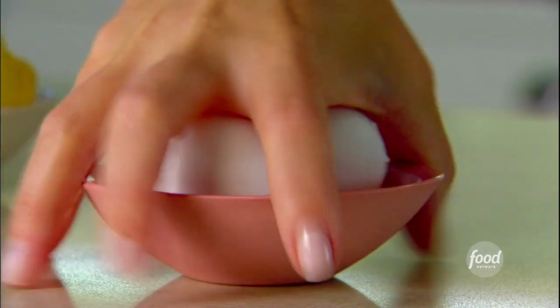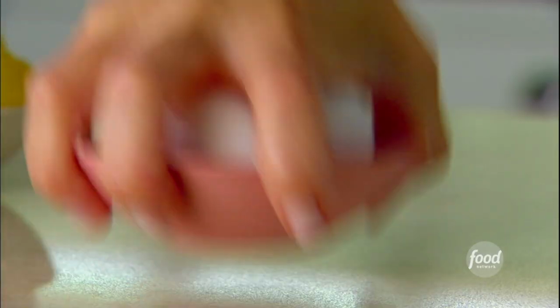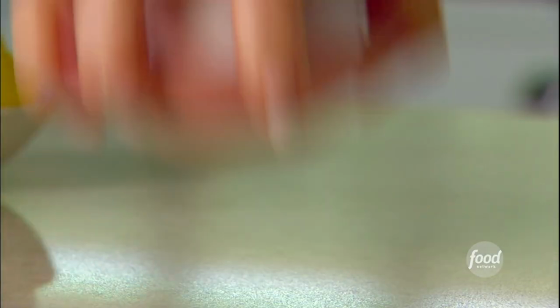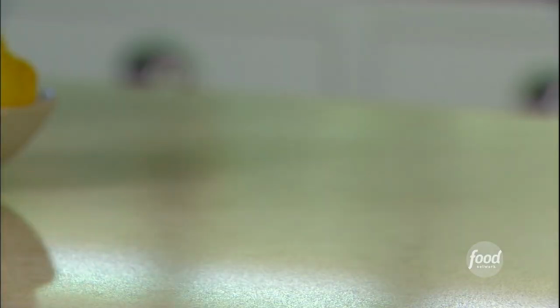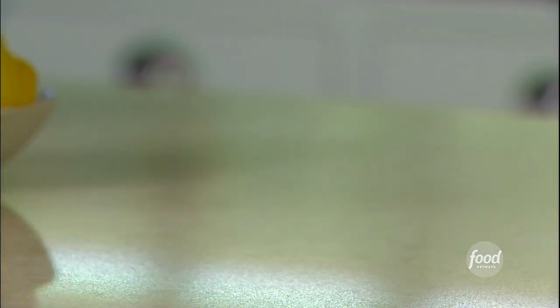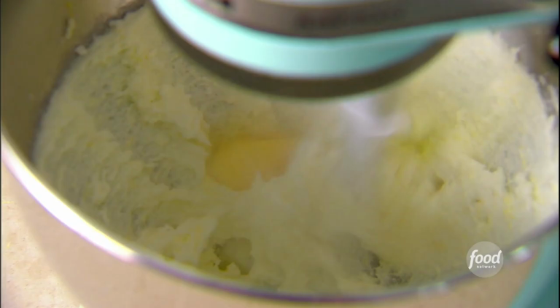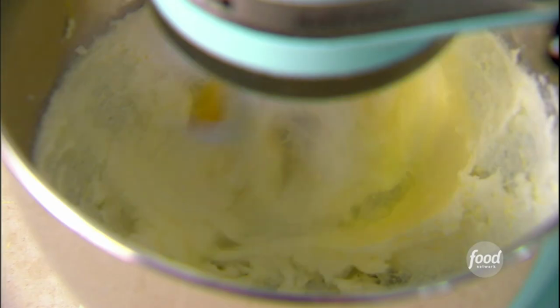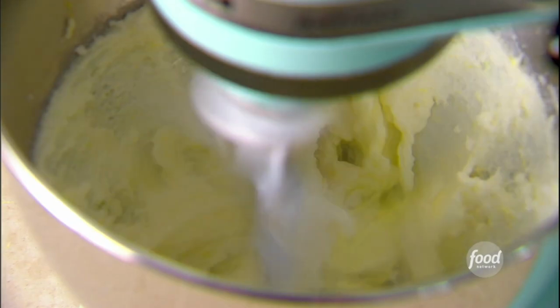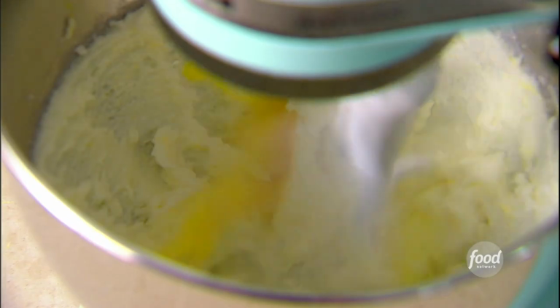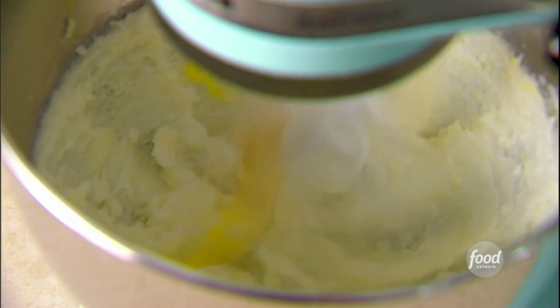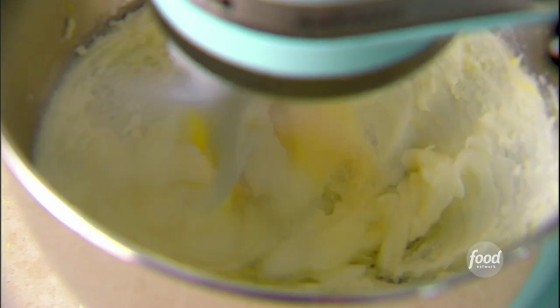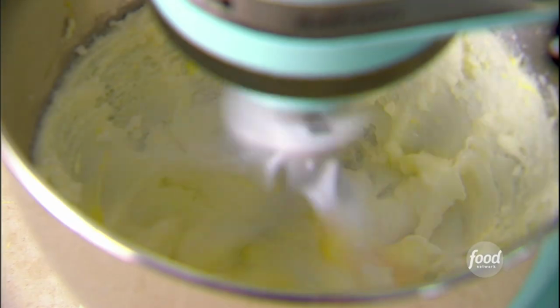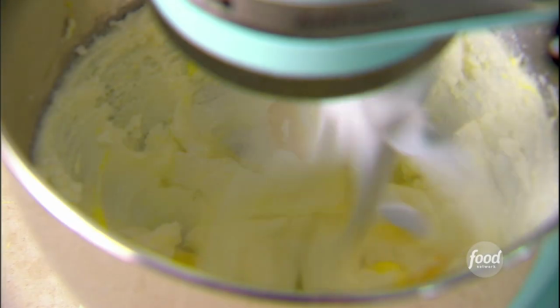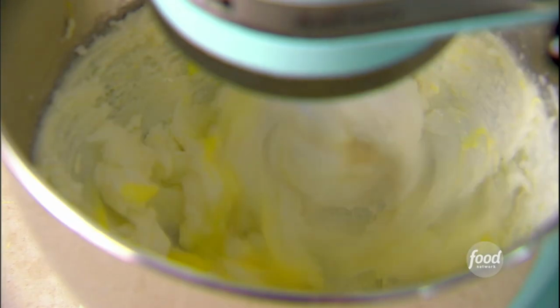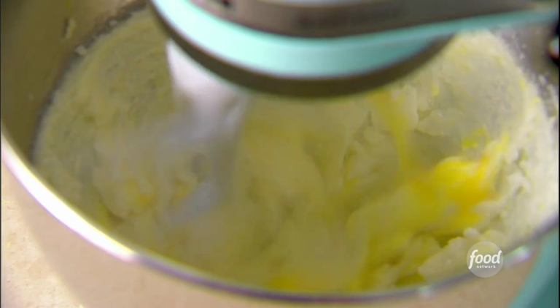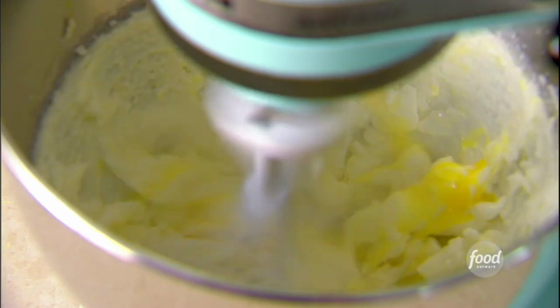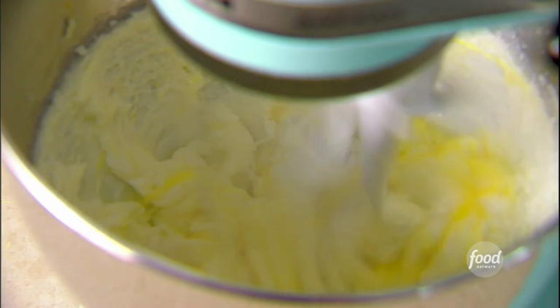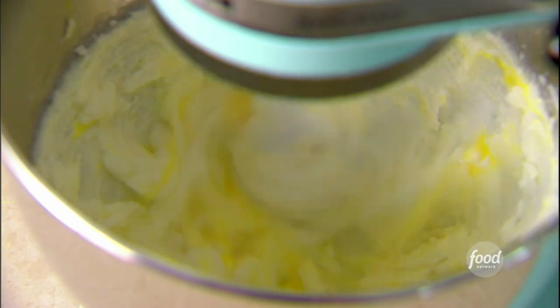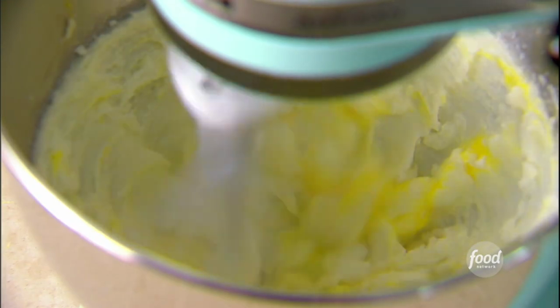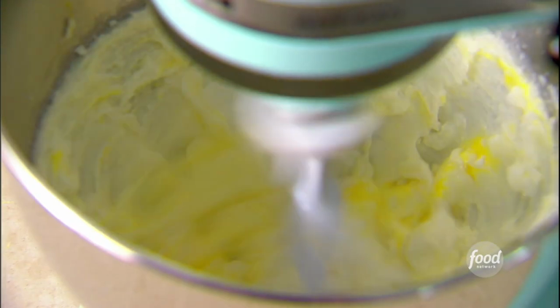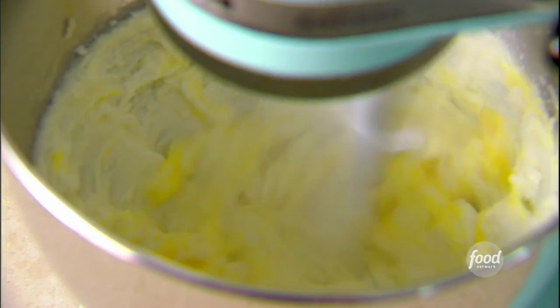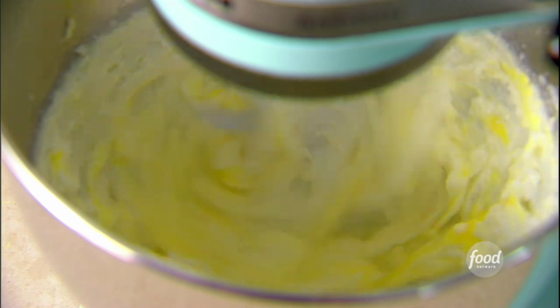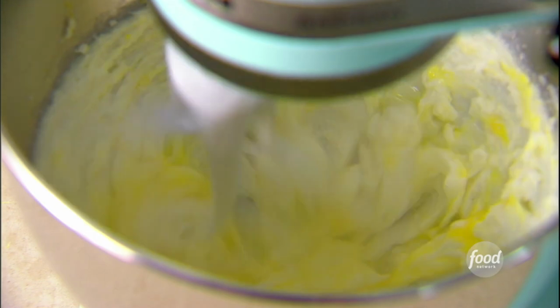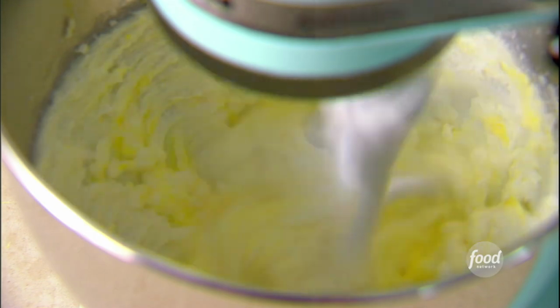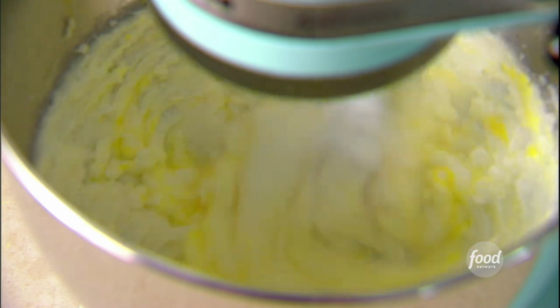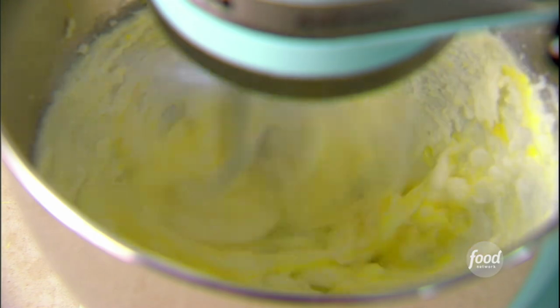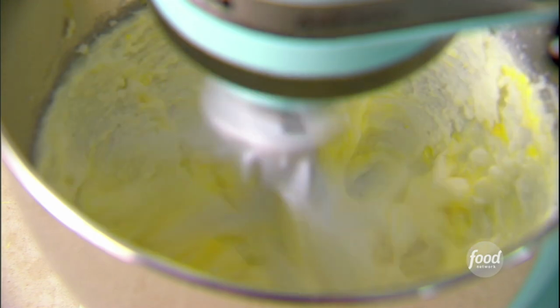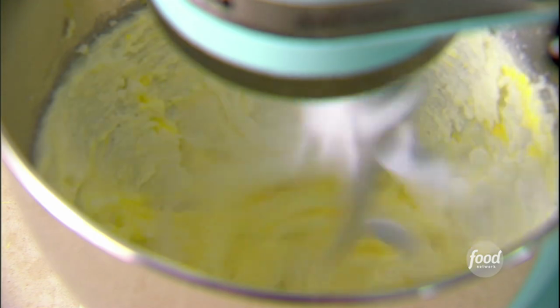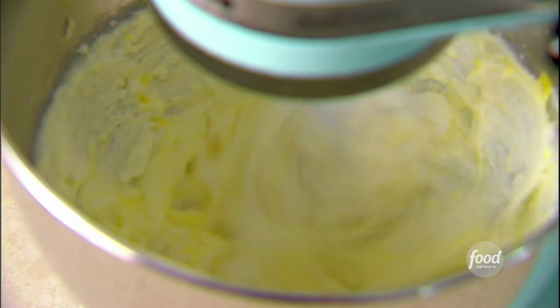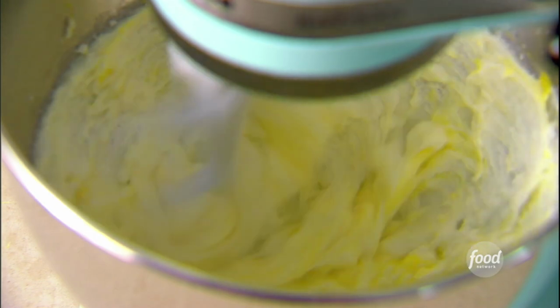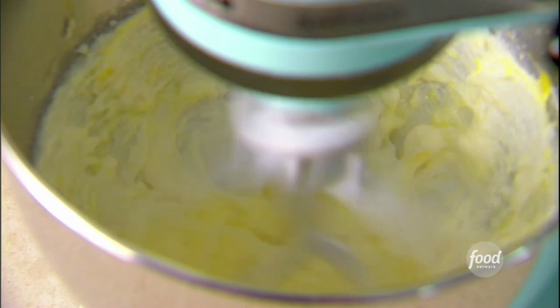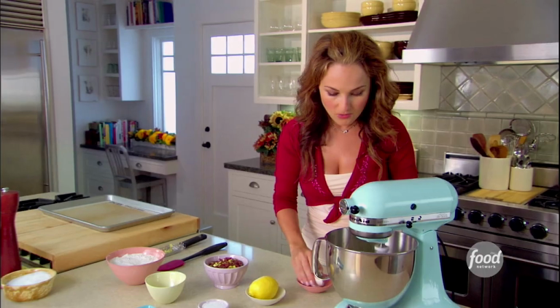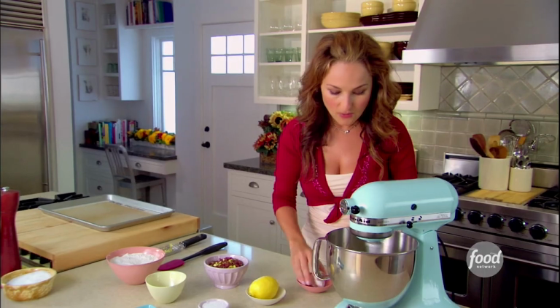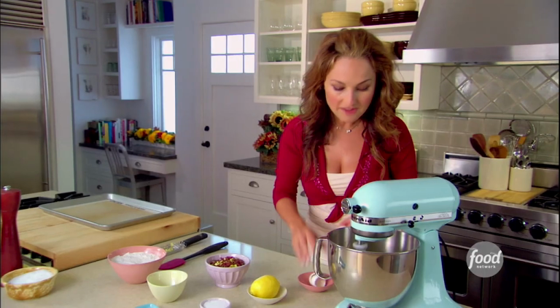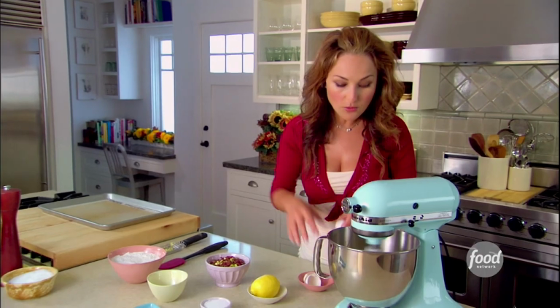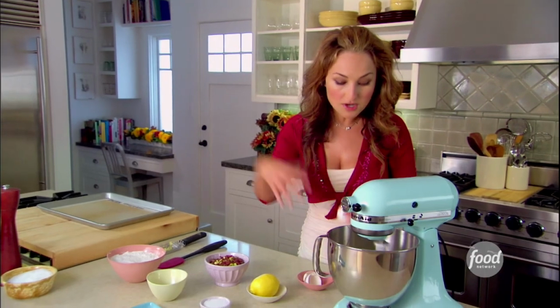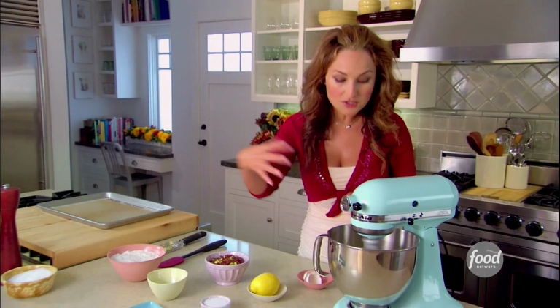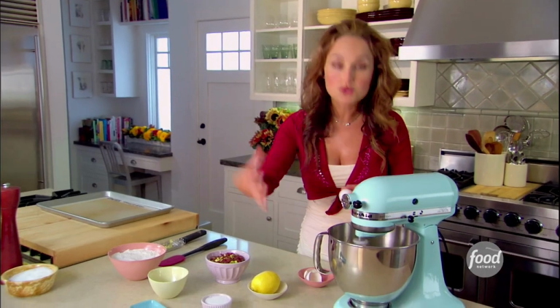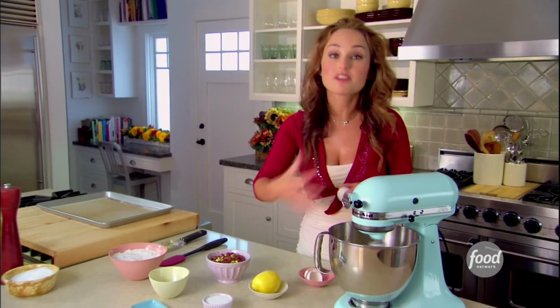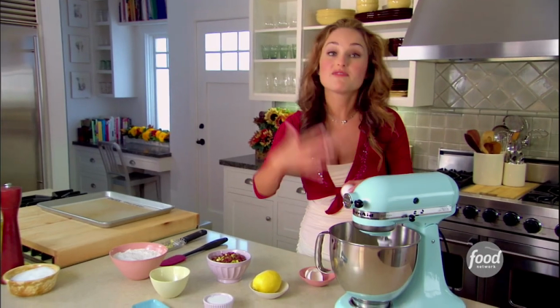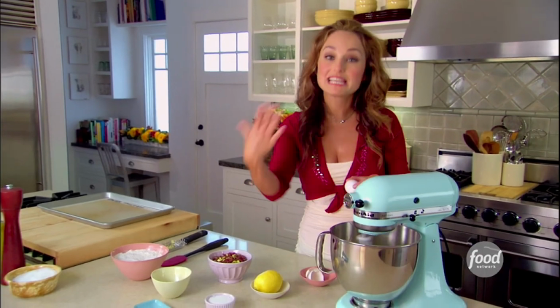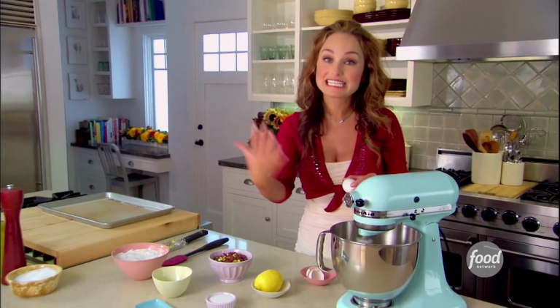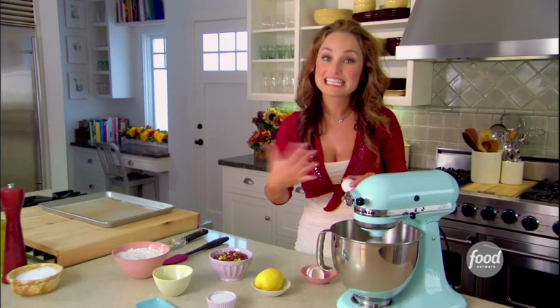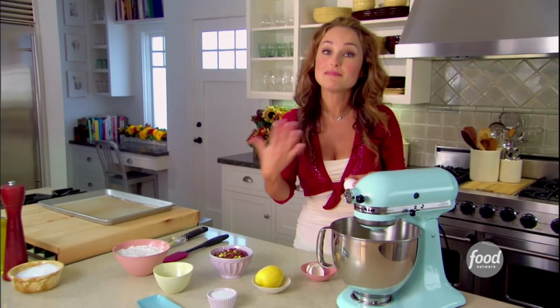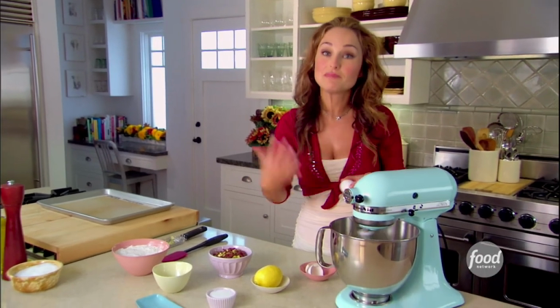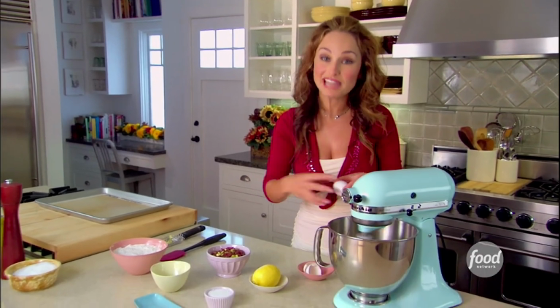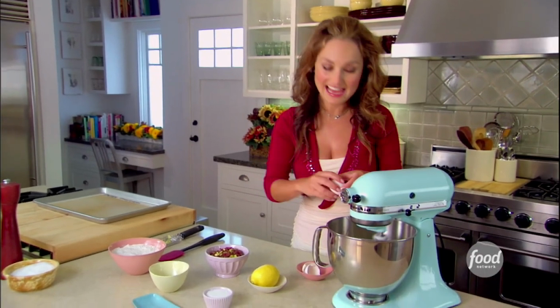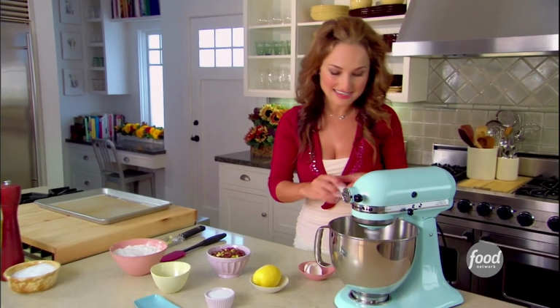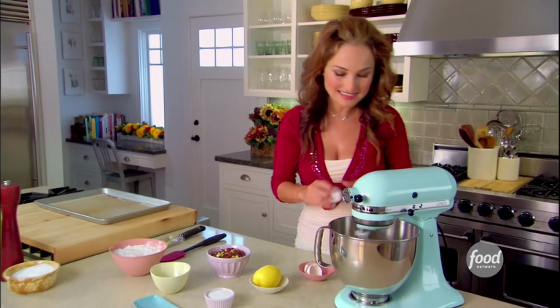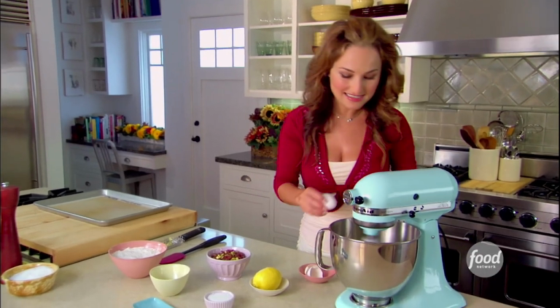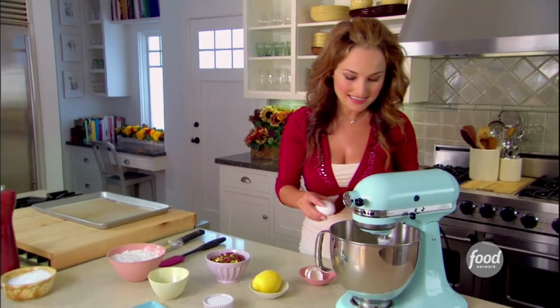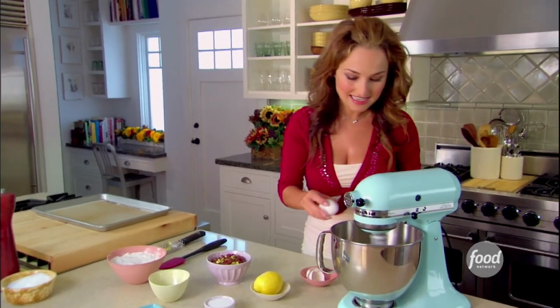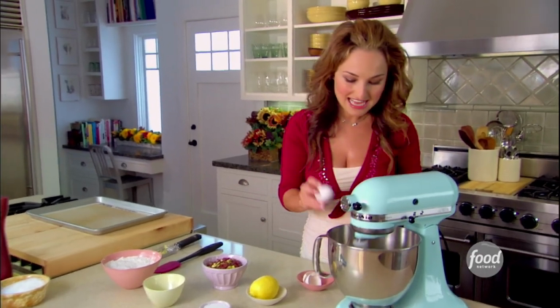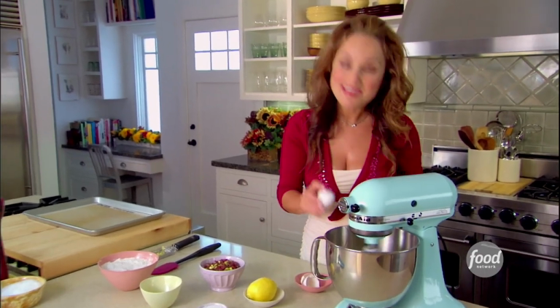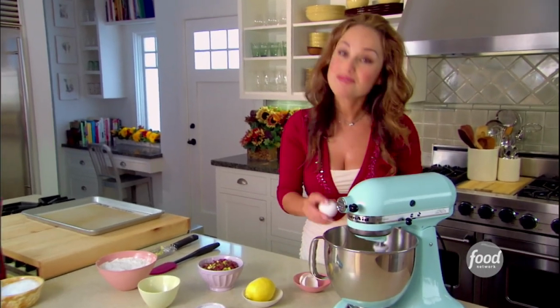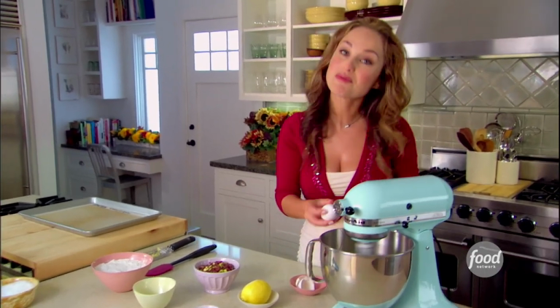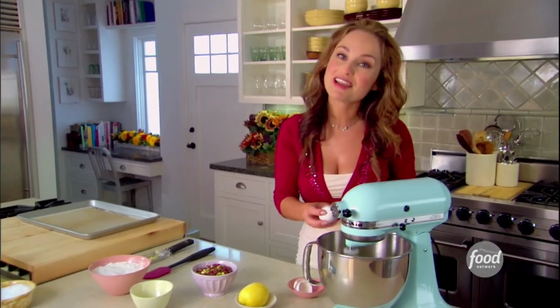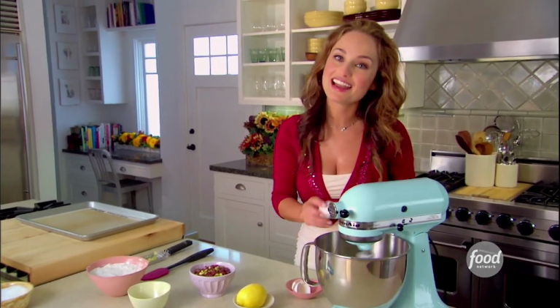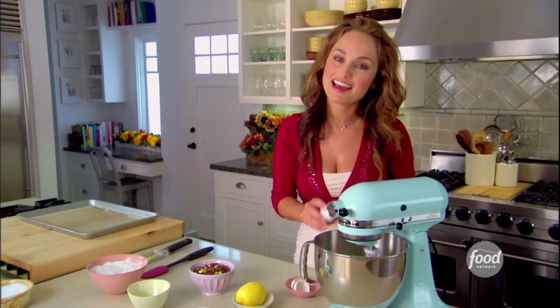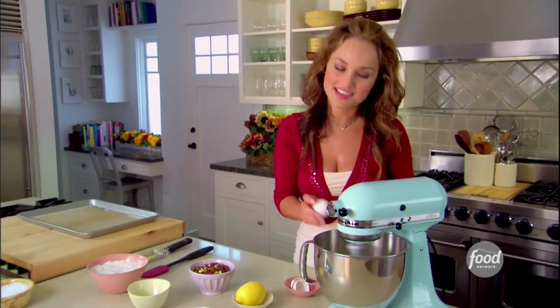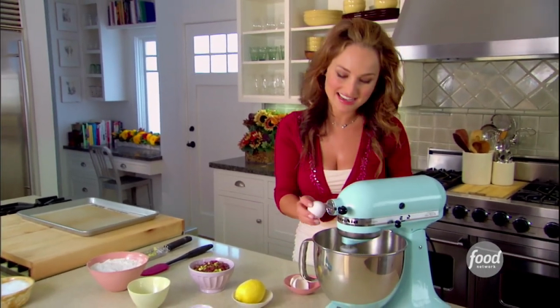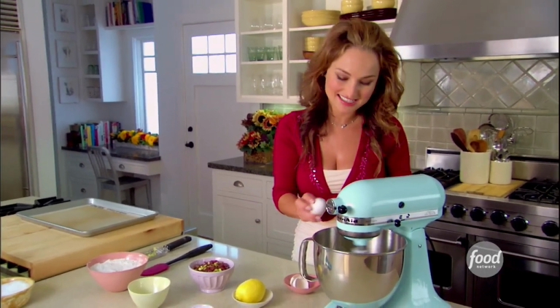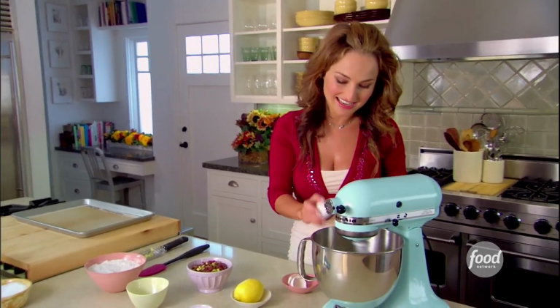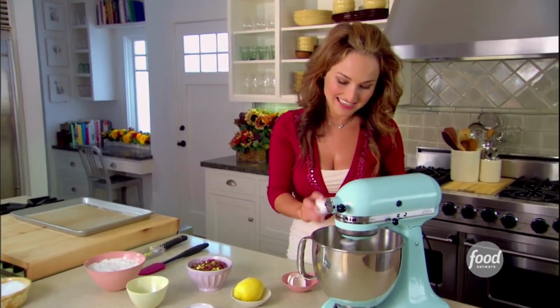We're gonna add the eggs one at a time. Wait for each to mix in and blend, and then we're ready to add the next egg.